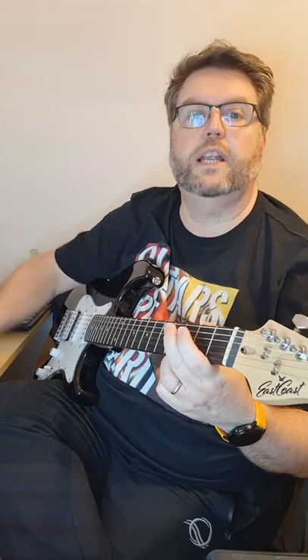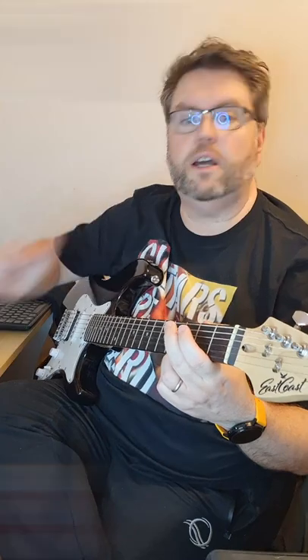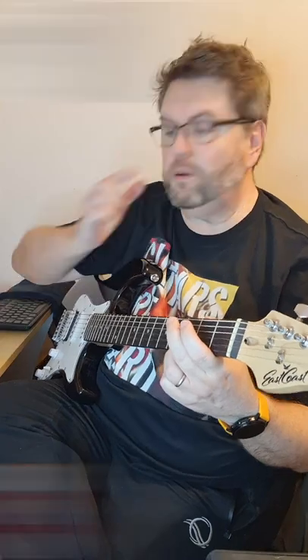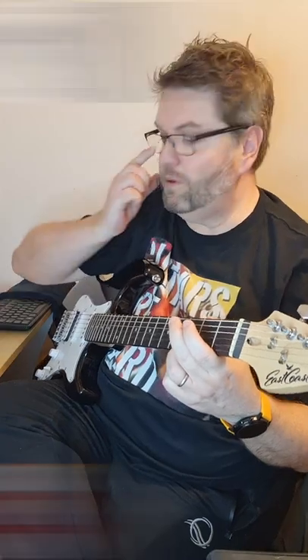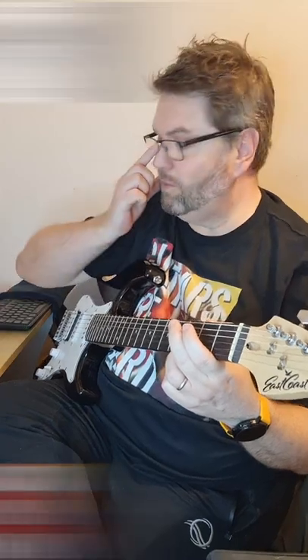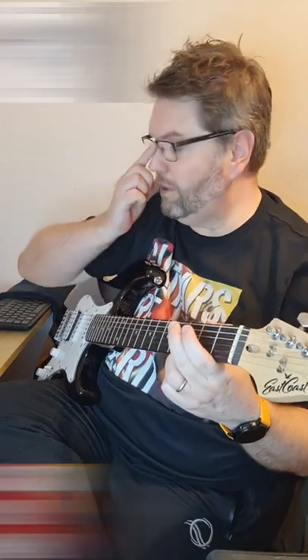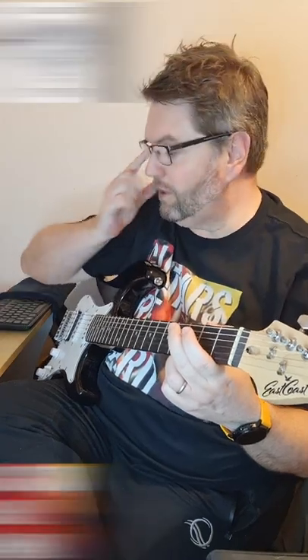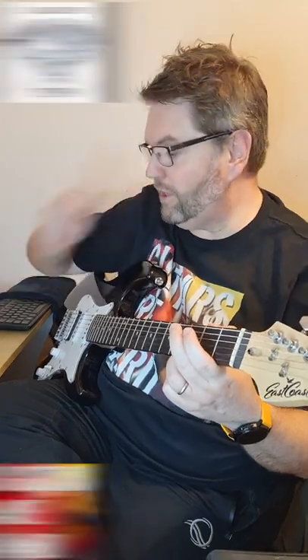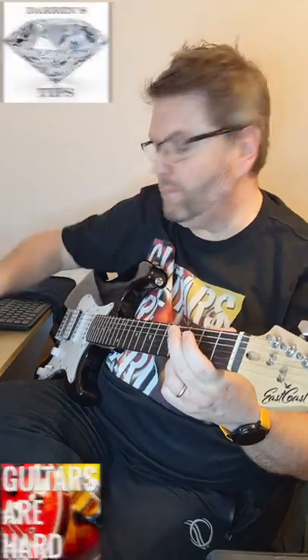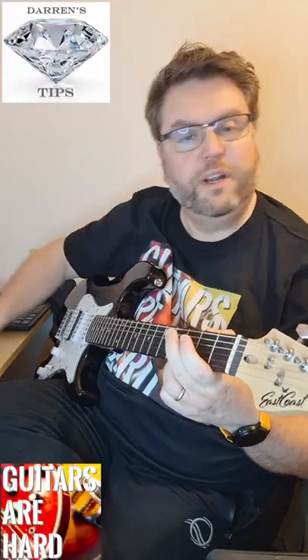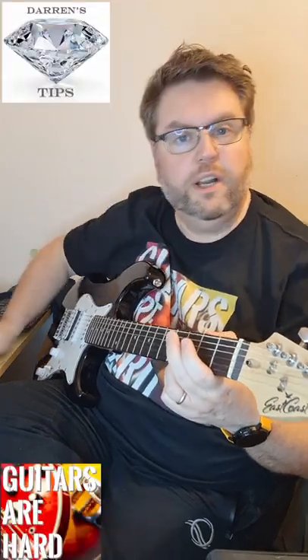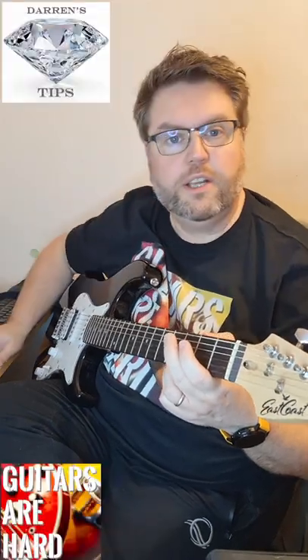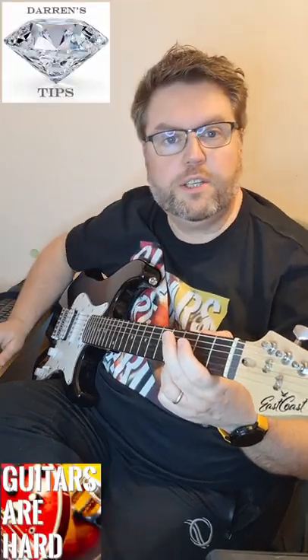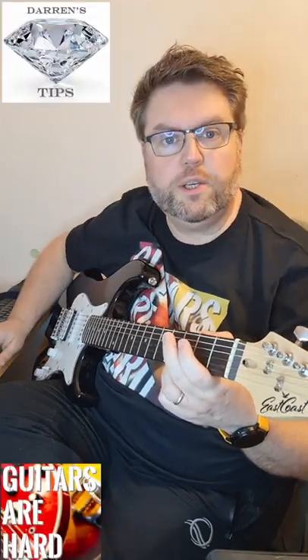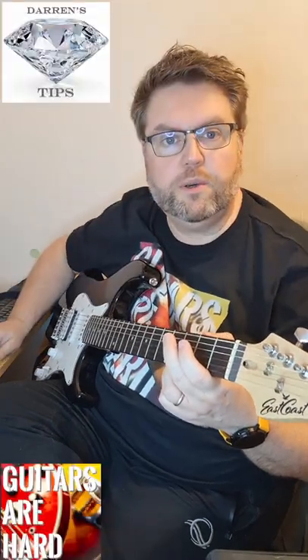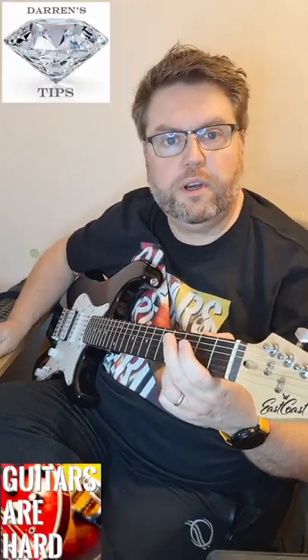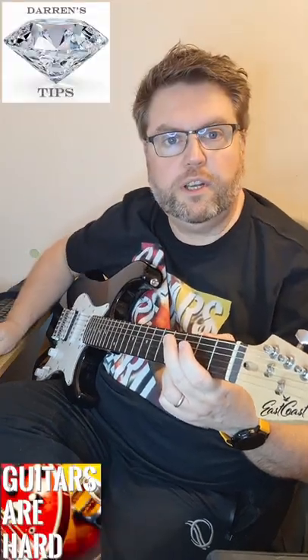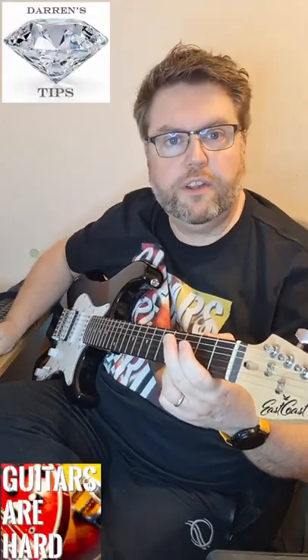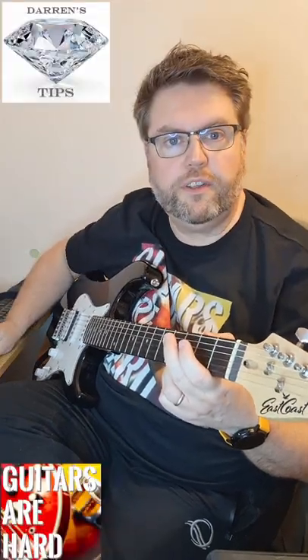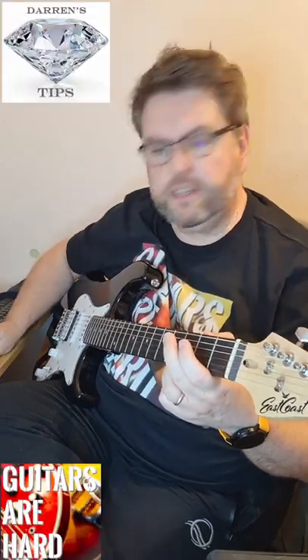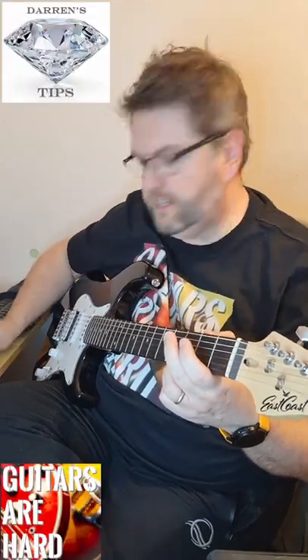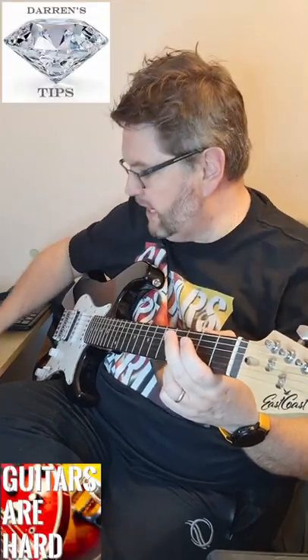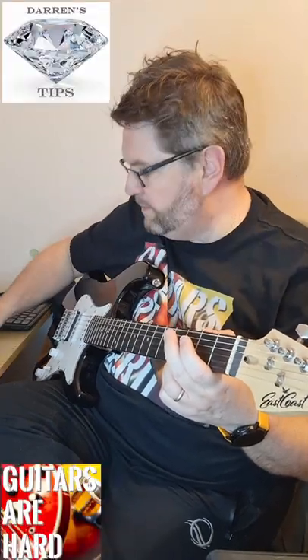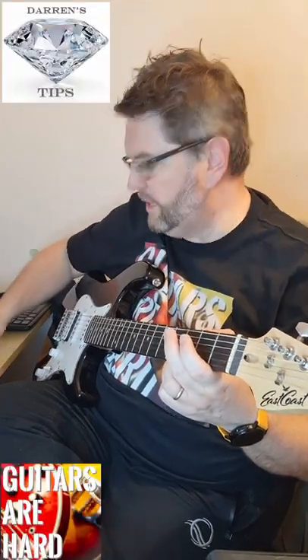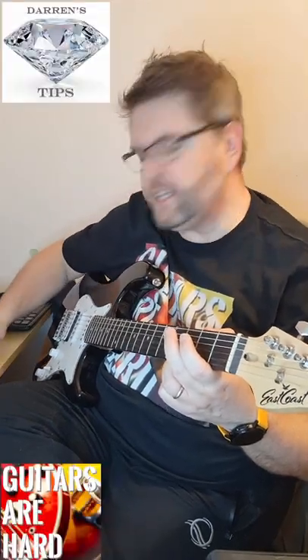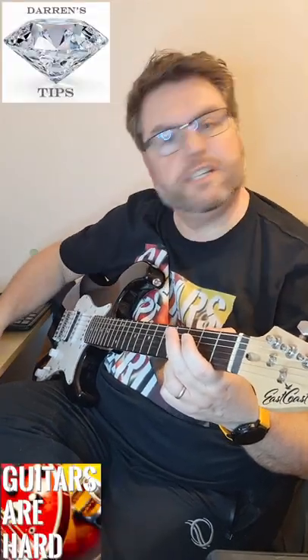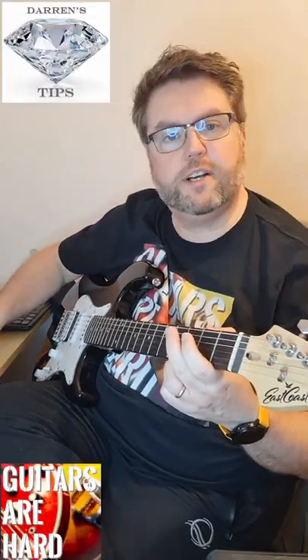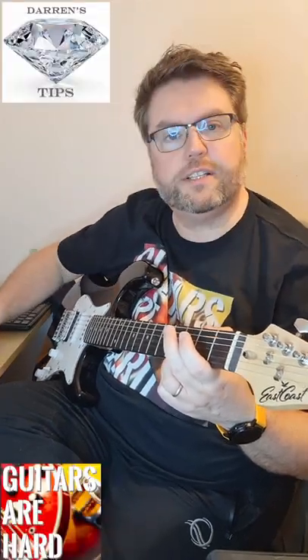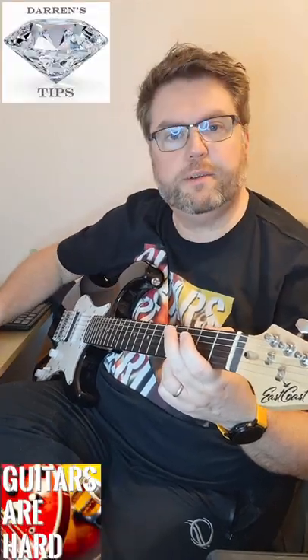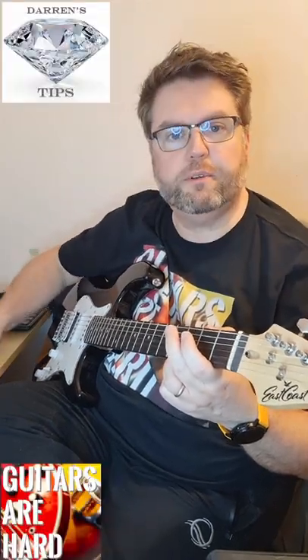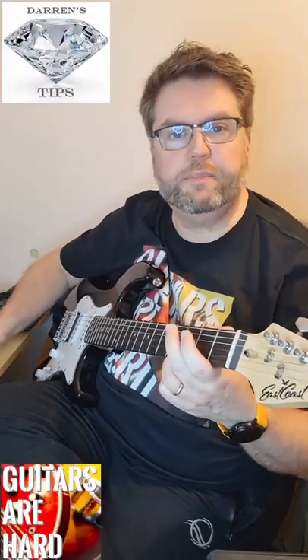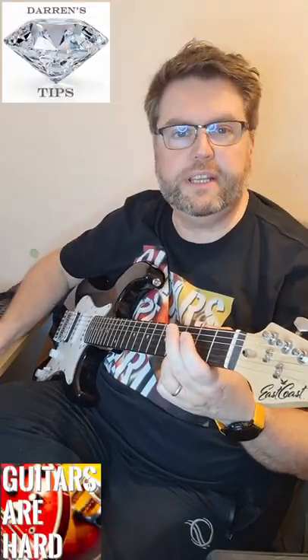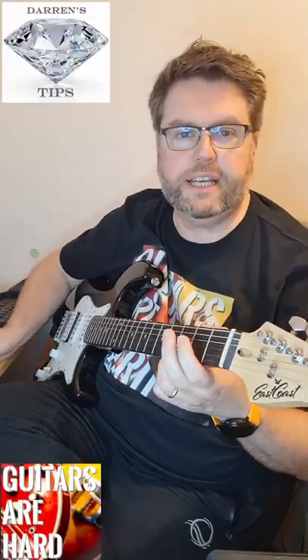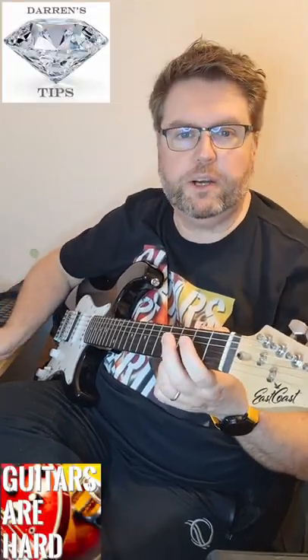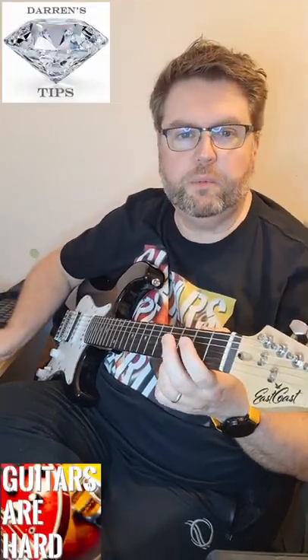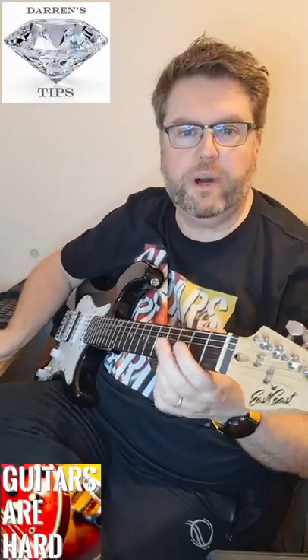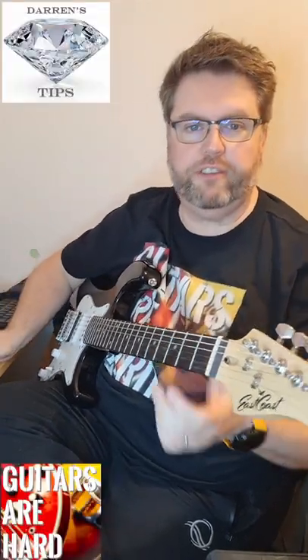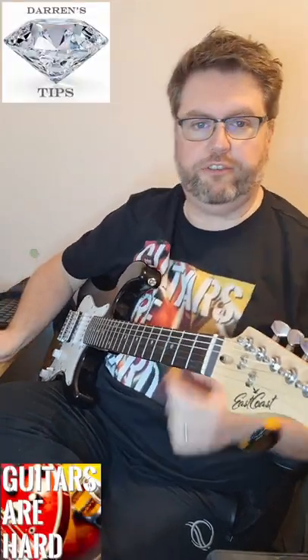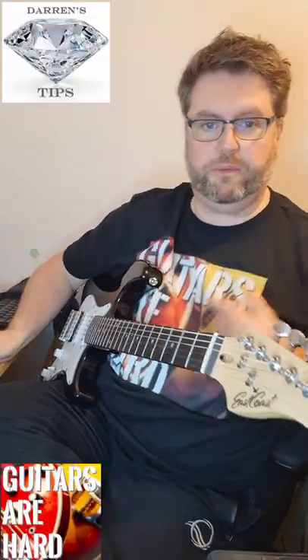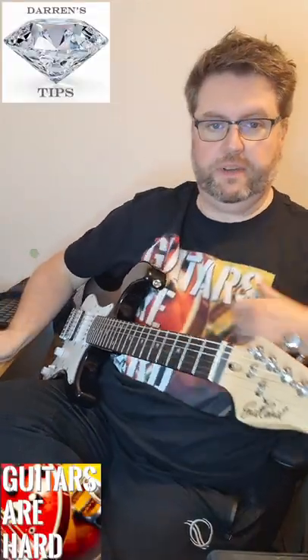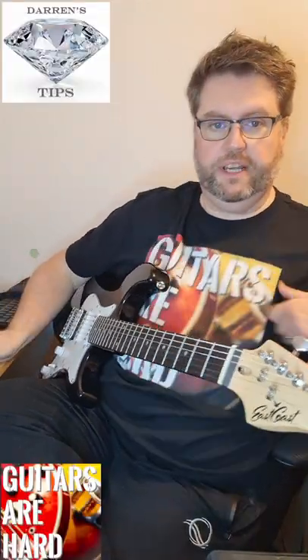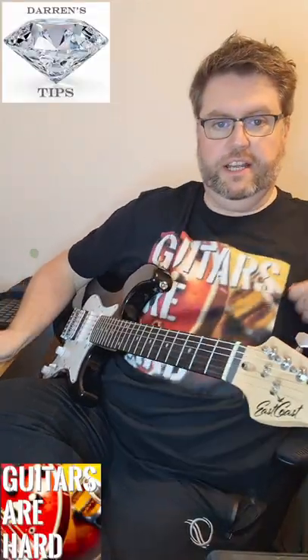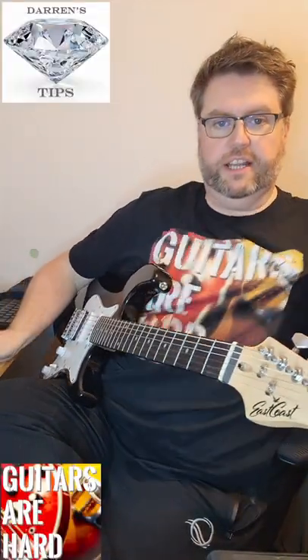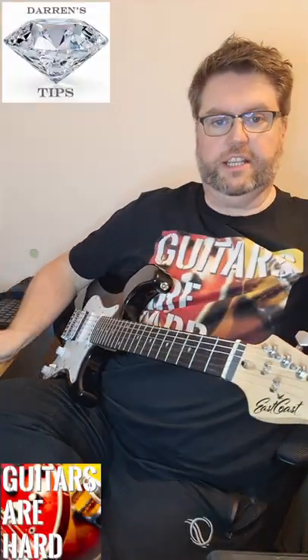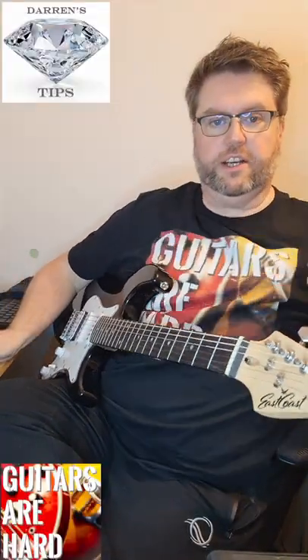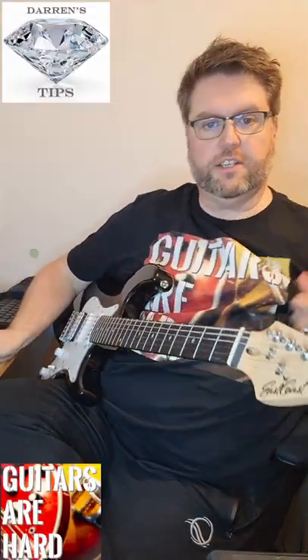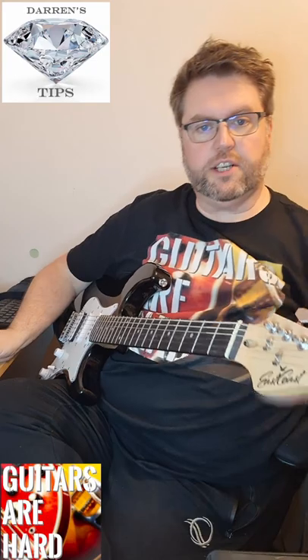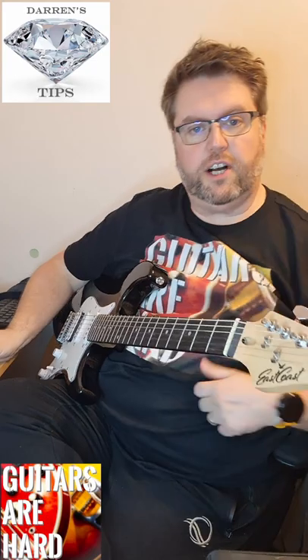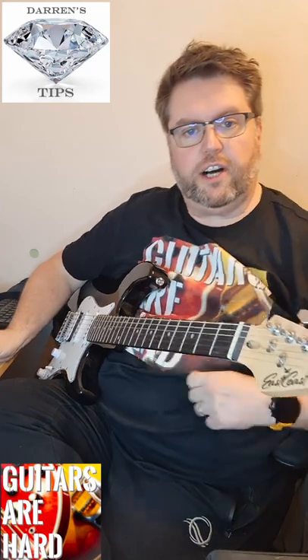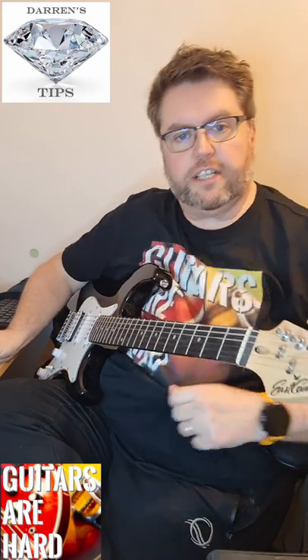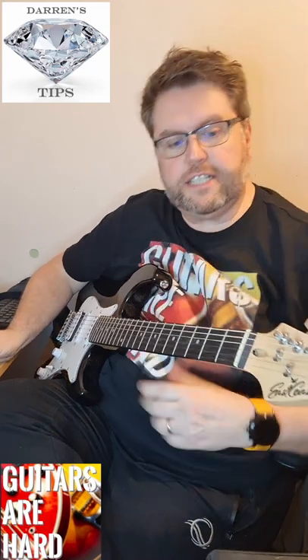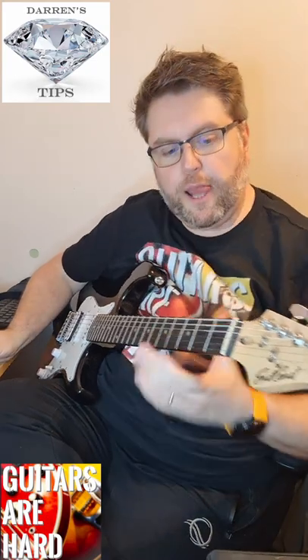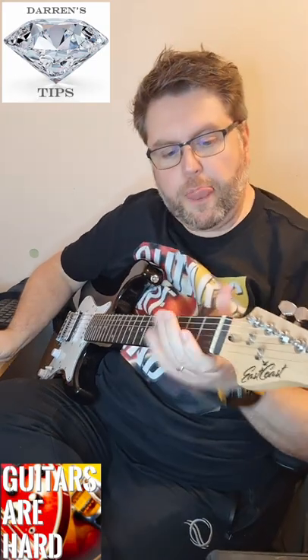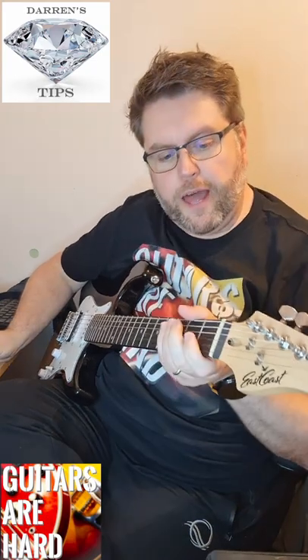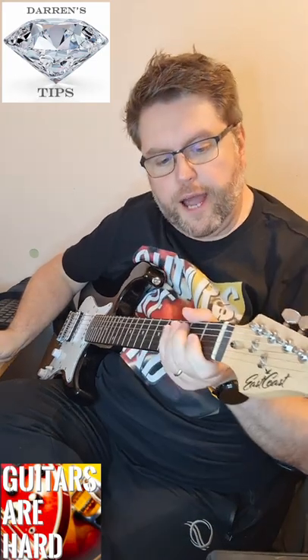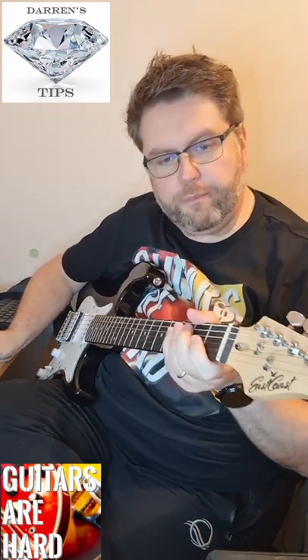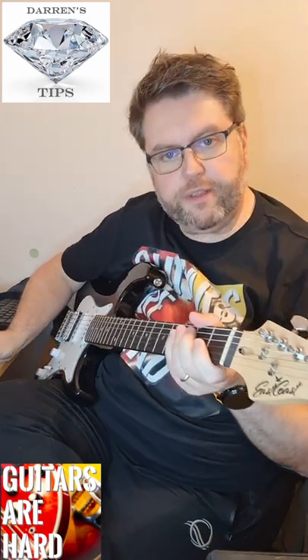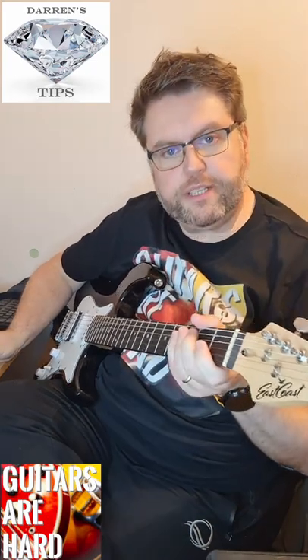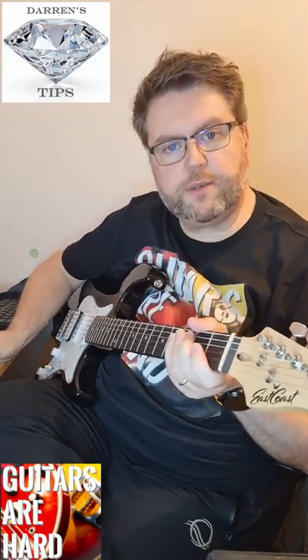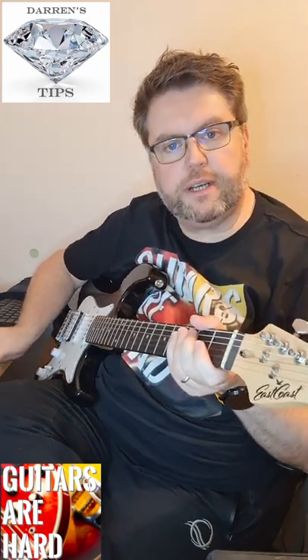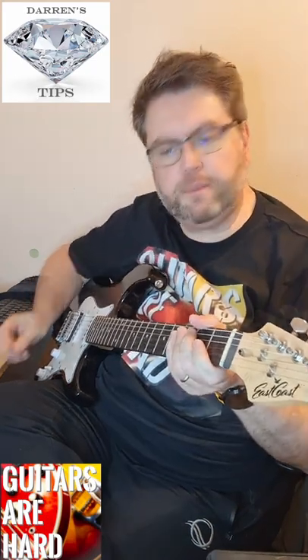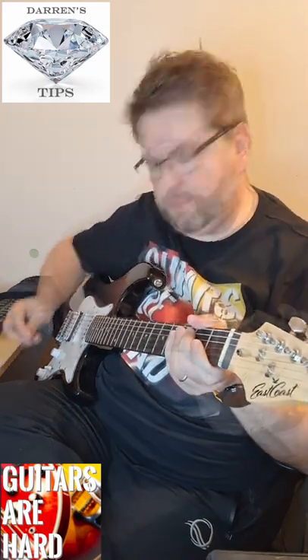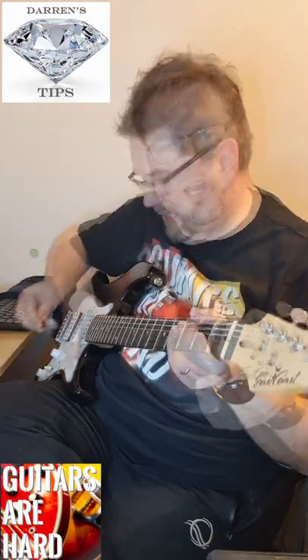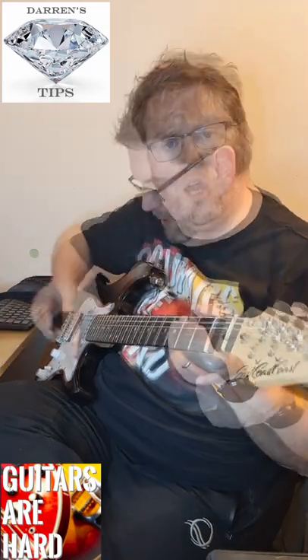Hello and welcome to another Diamond Guitar Tip with me Darren White from Guitars Are Heart. This is quite a biggie.